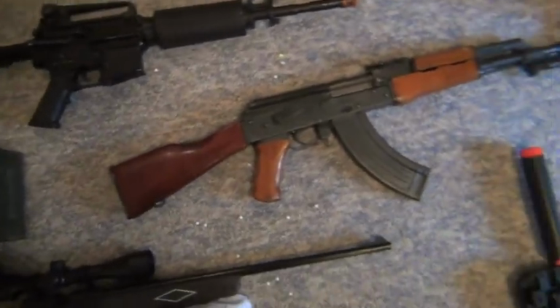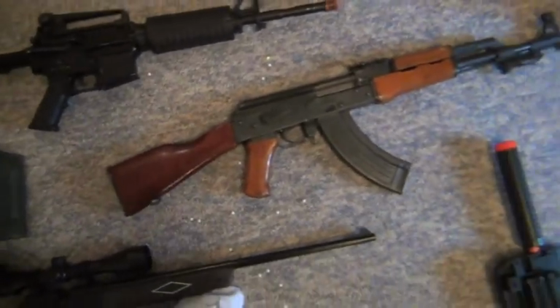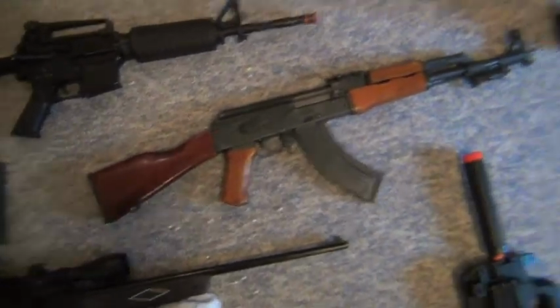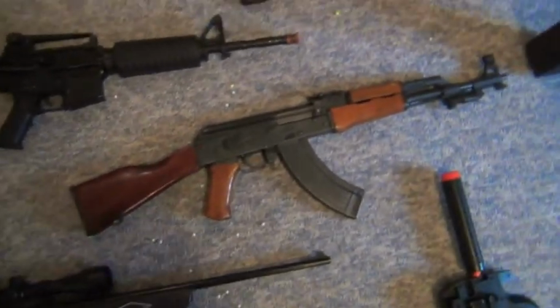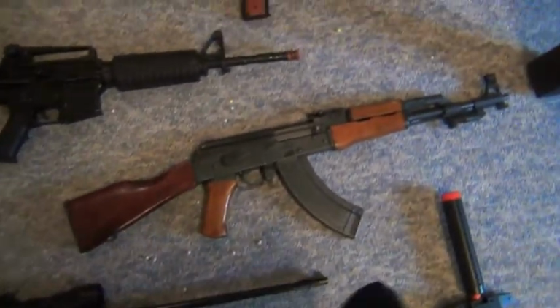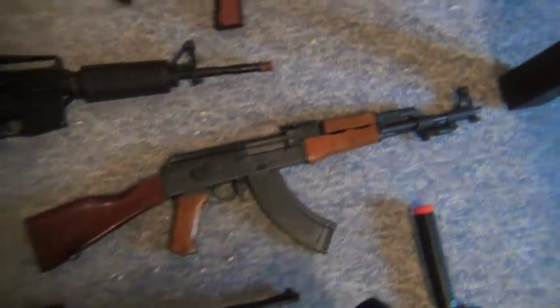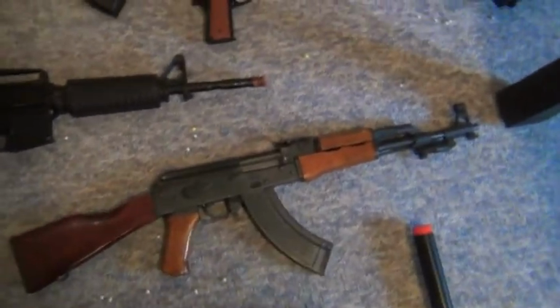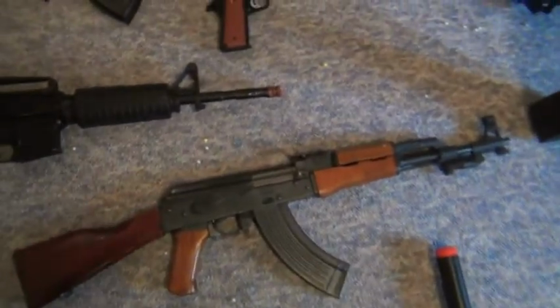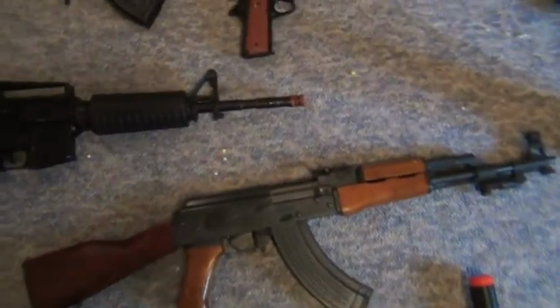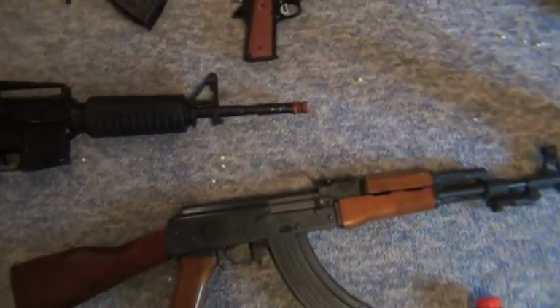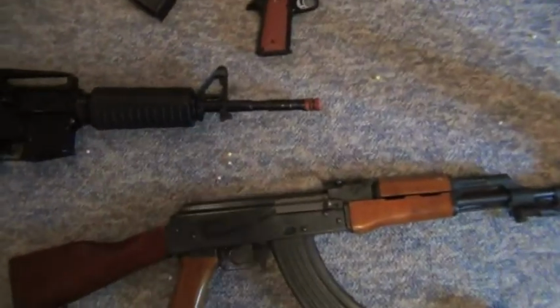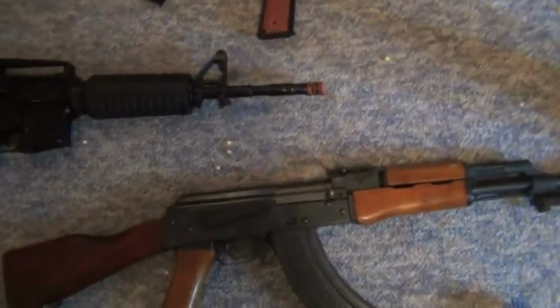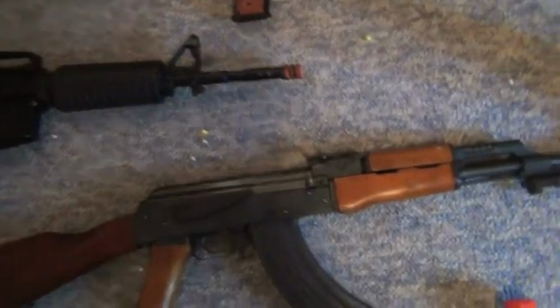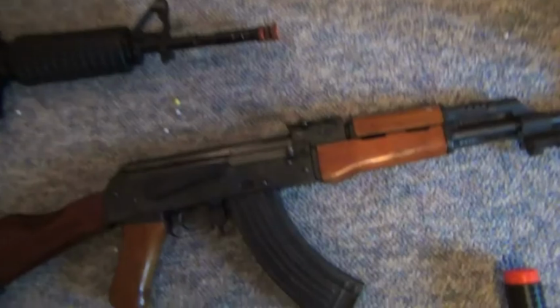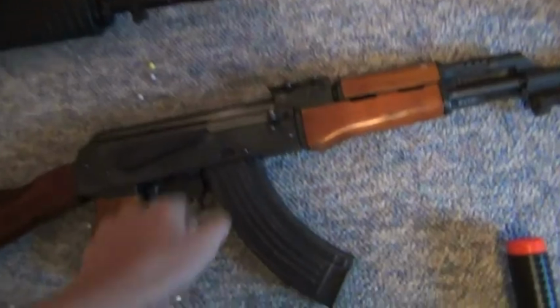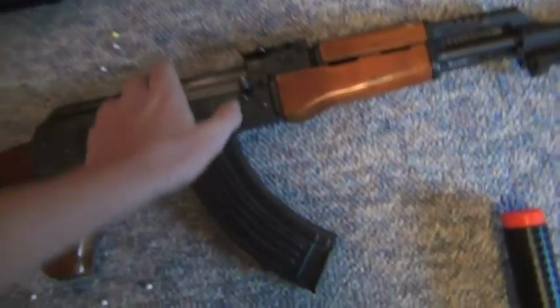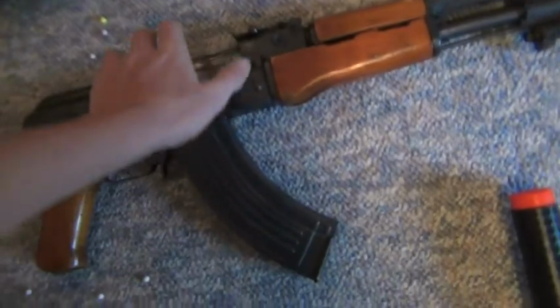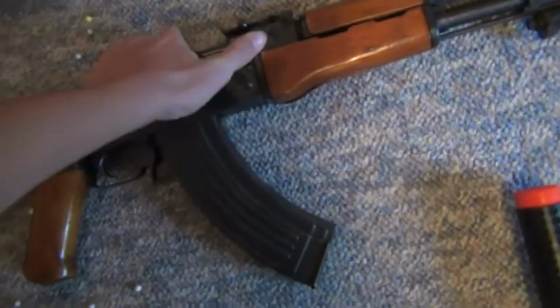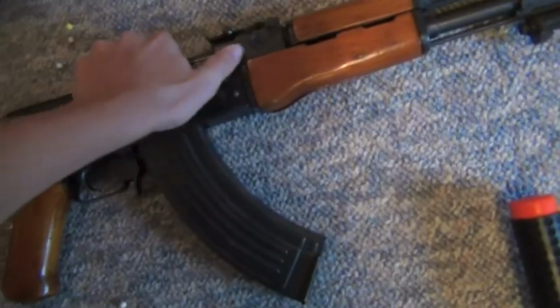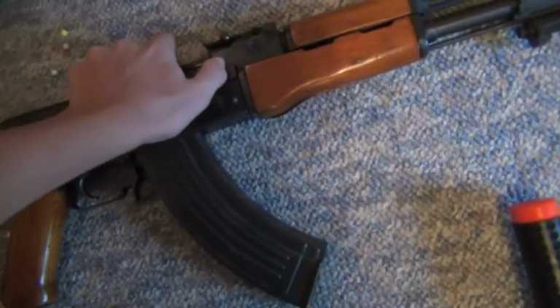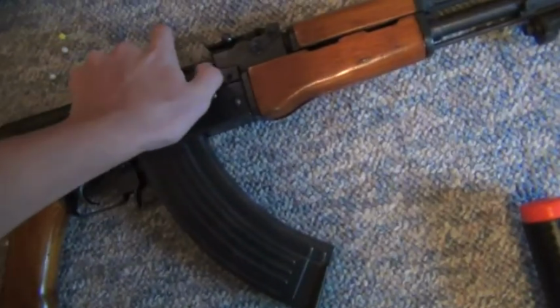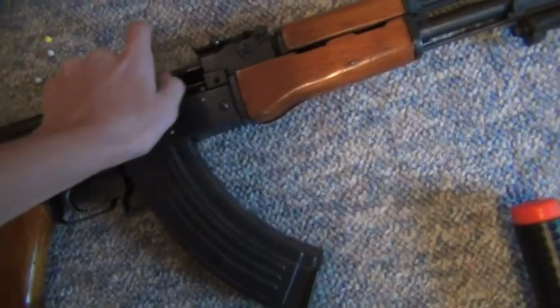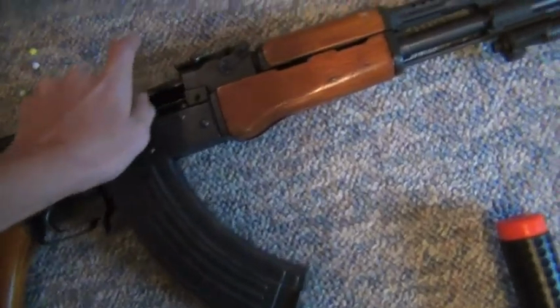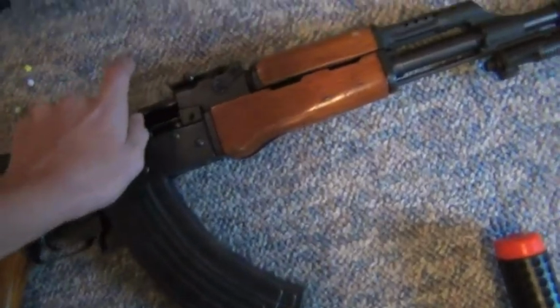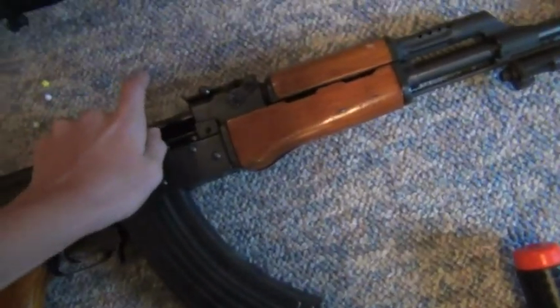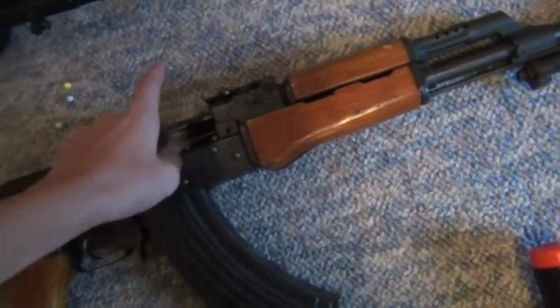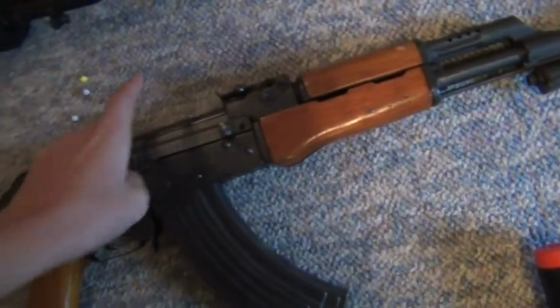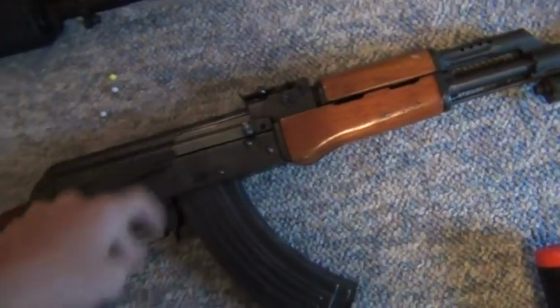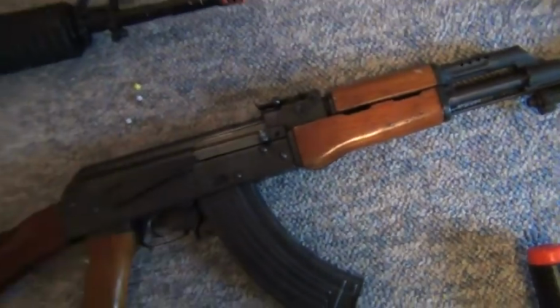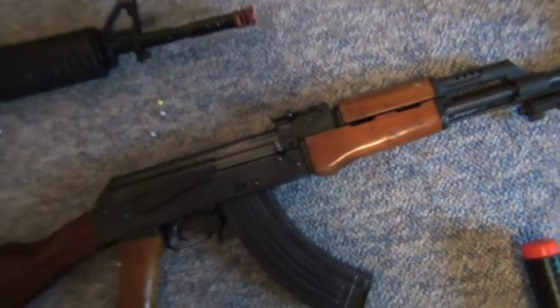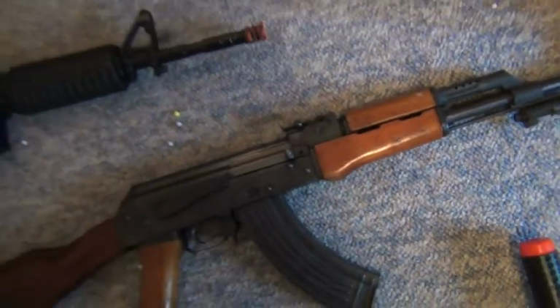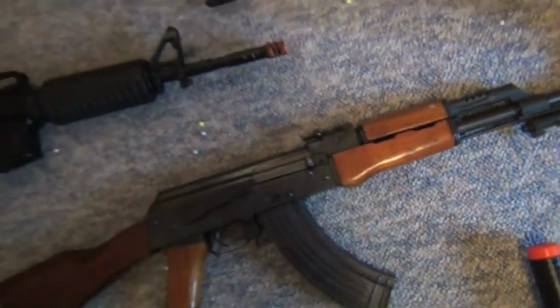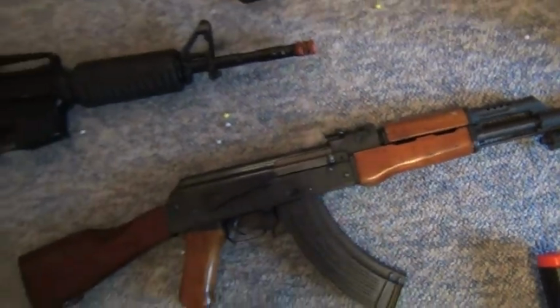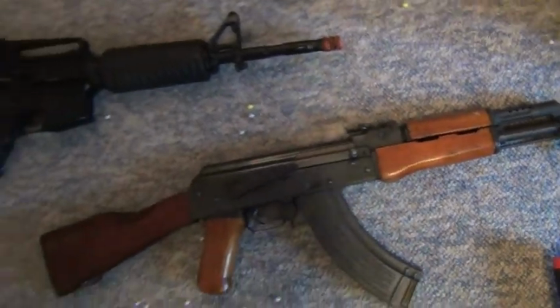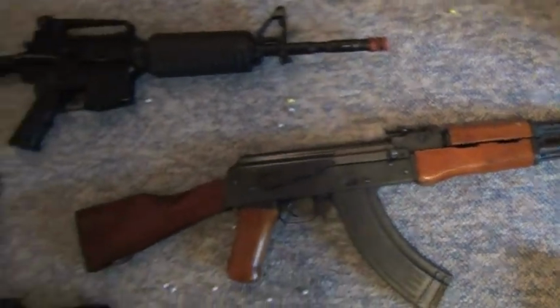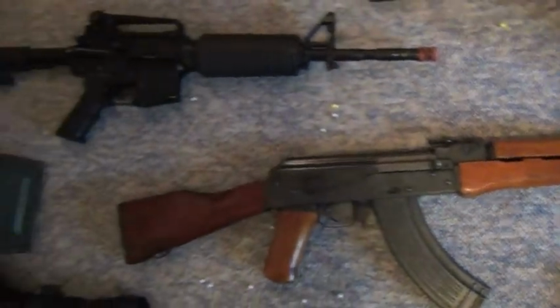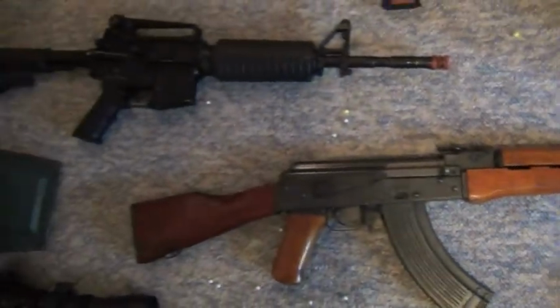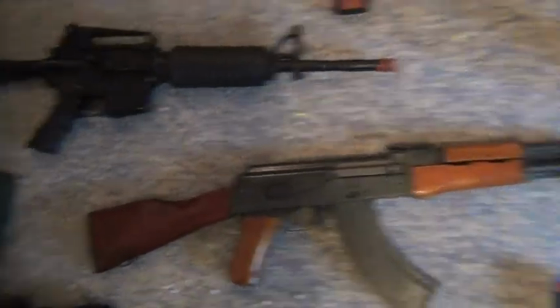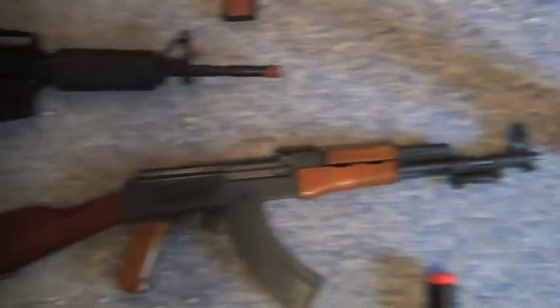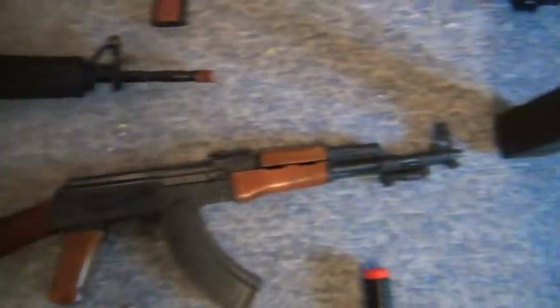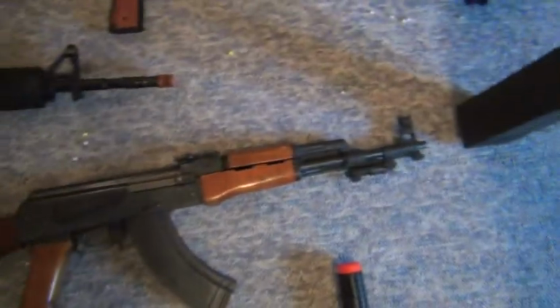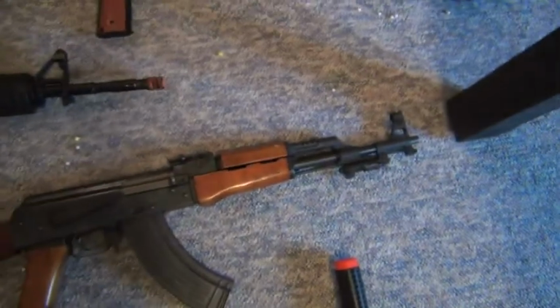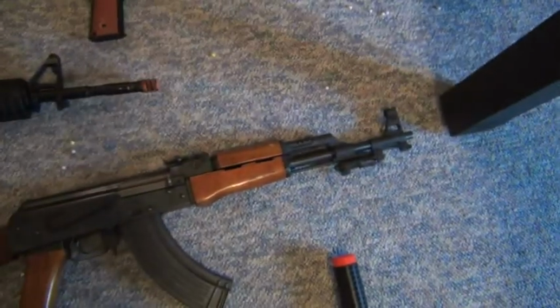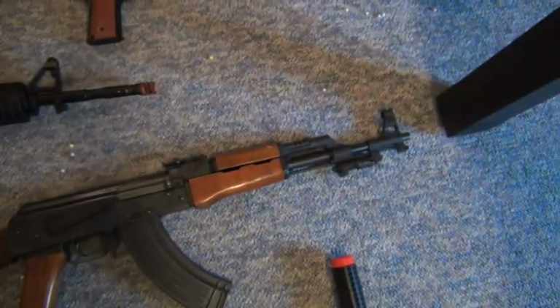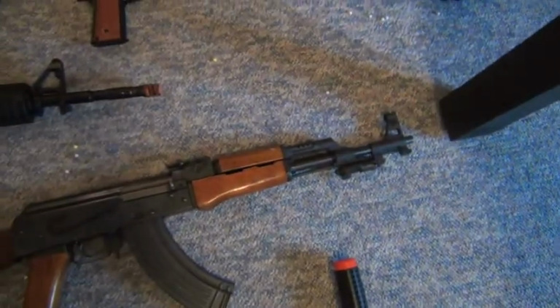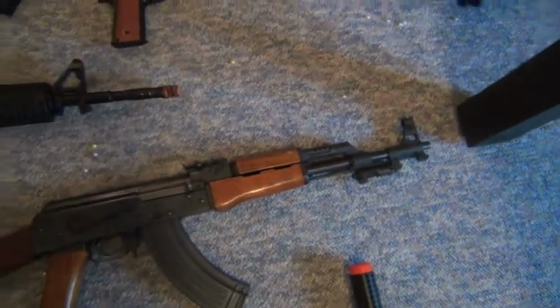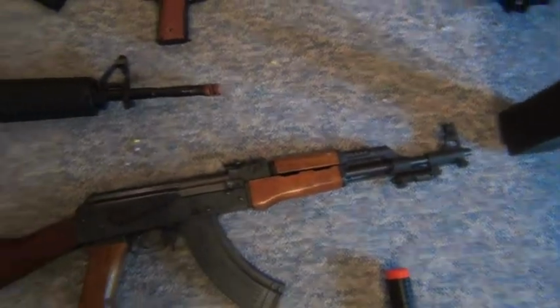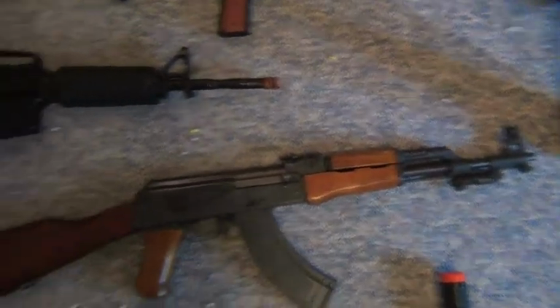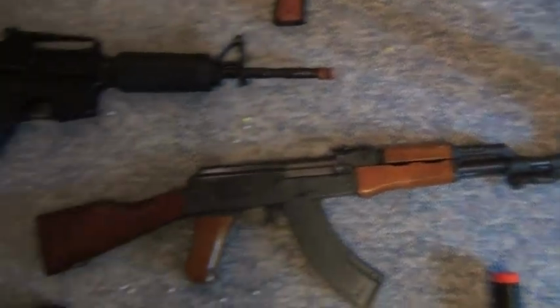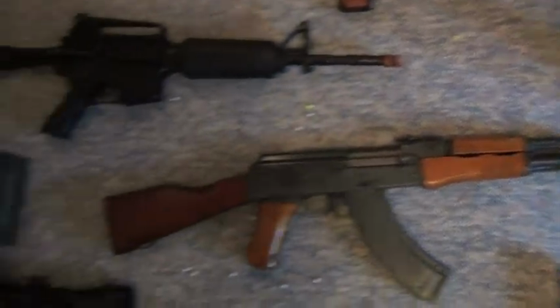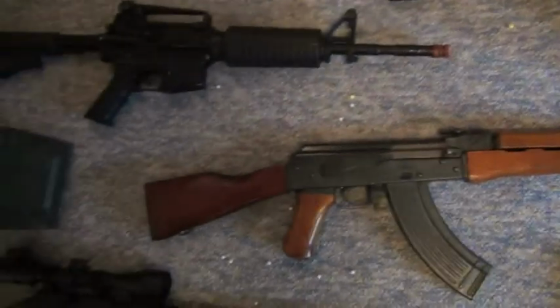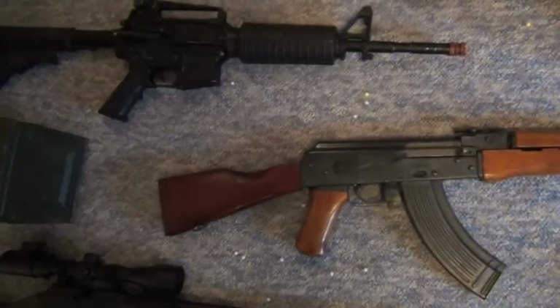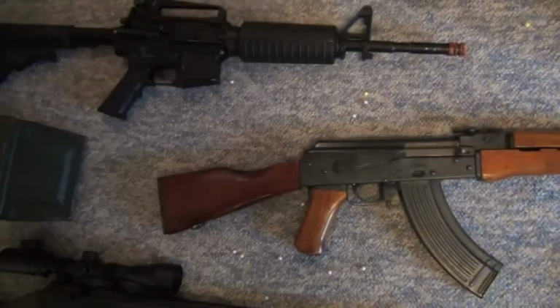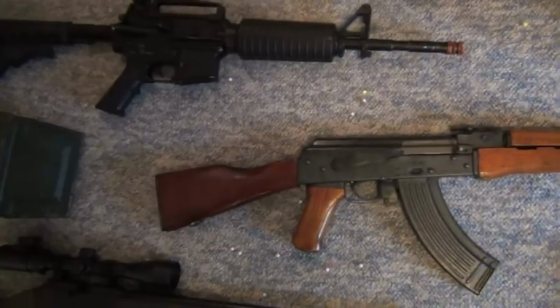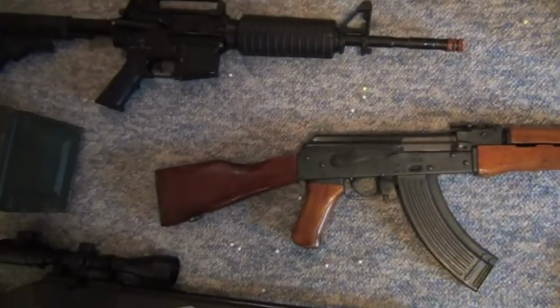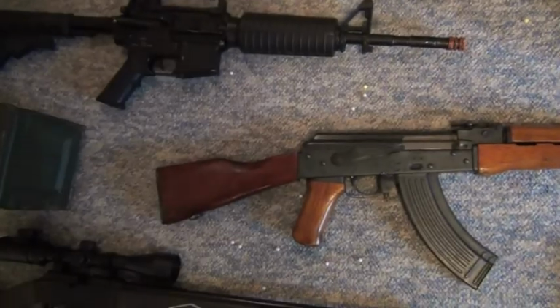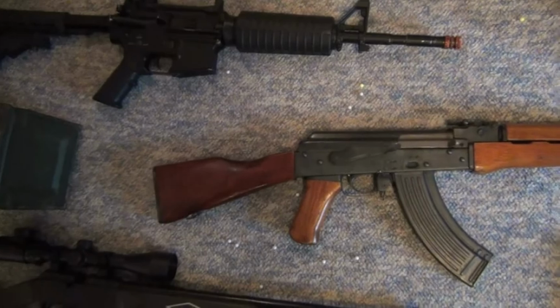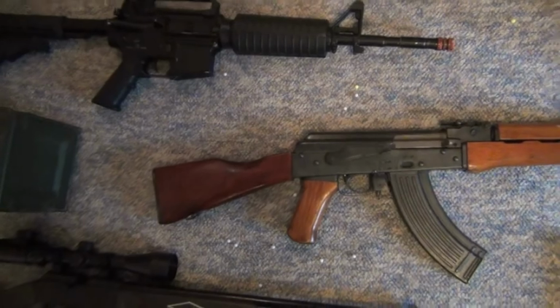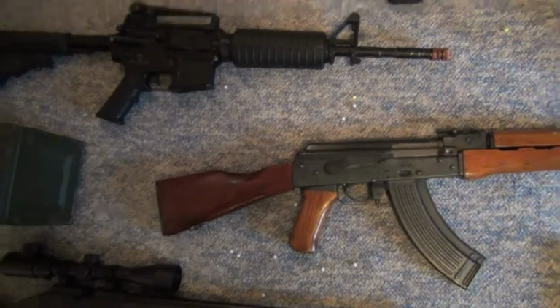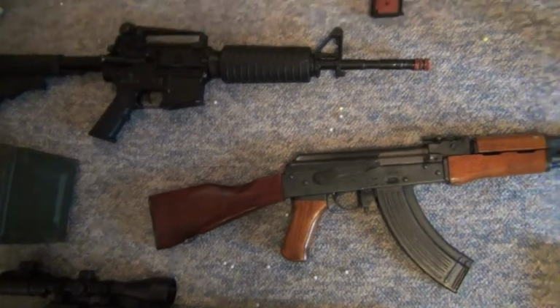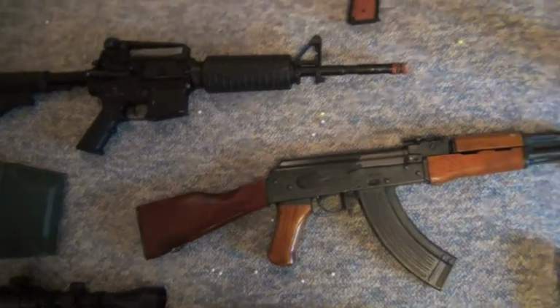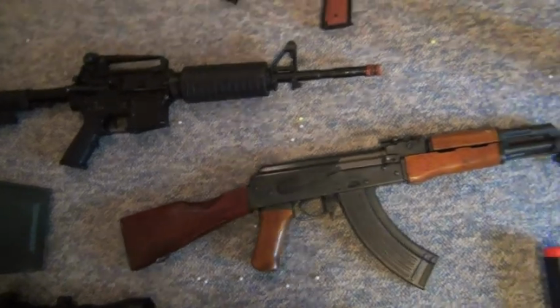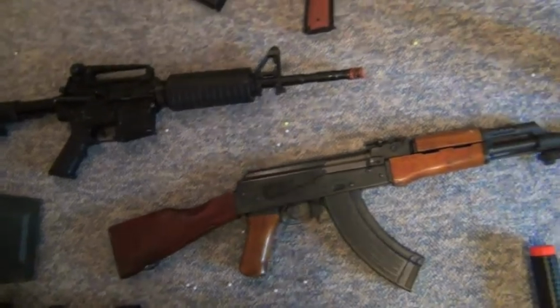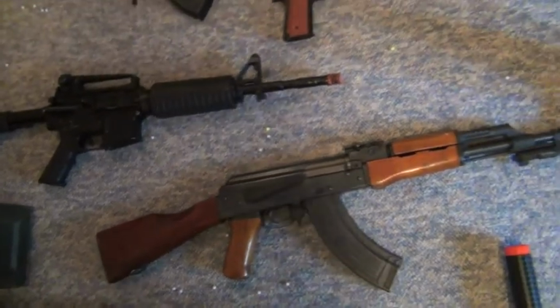It's a Real Sword Type 56. I've got a lot of money in that thing. It's really nice. I love it.